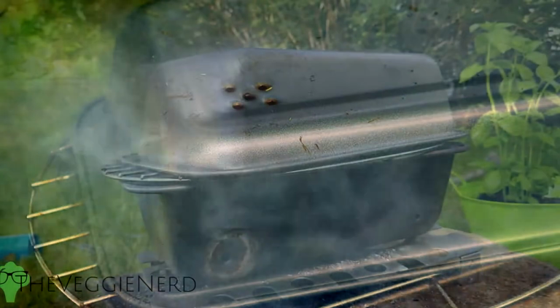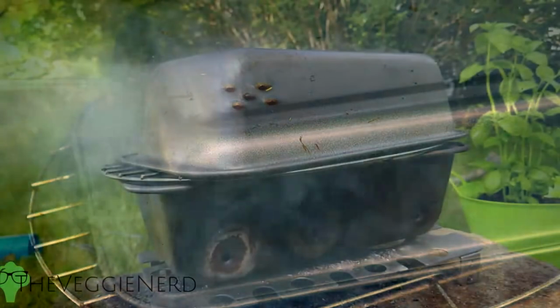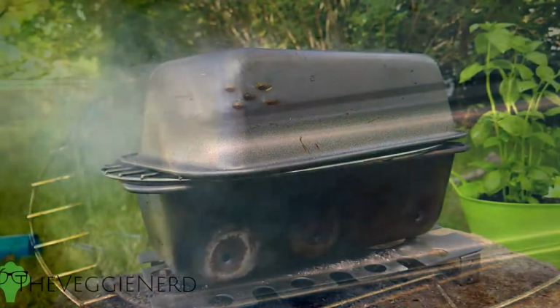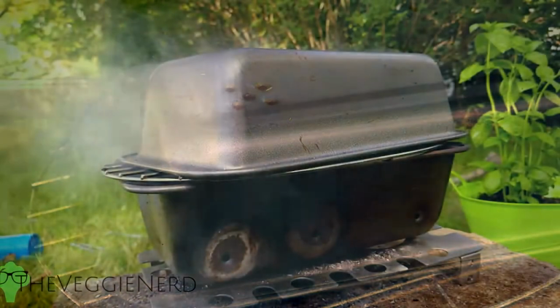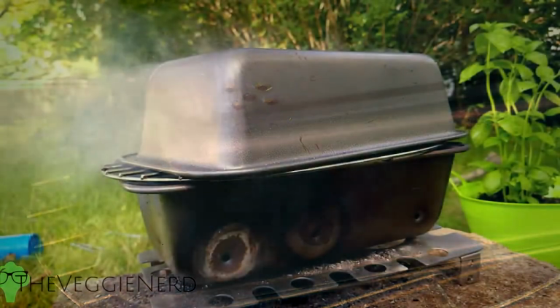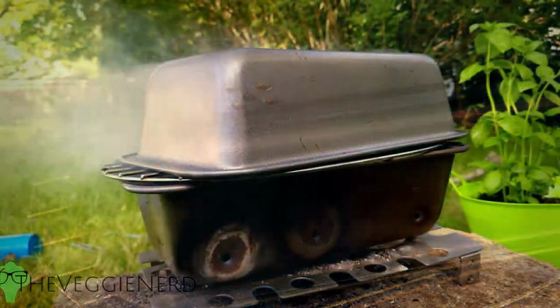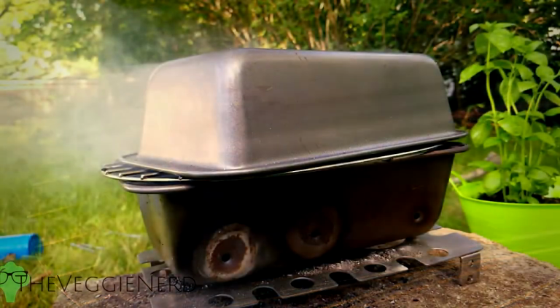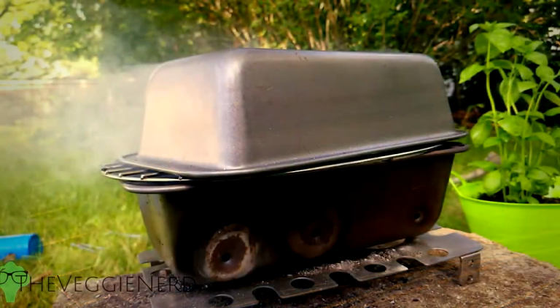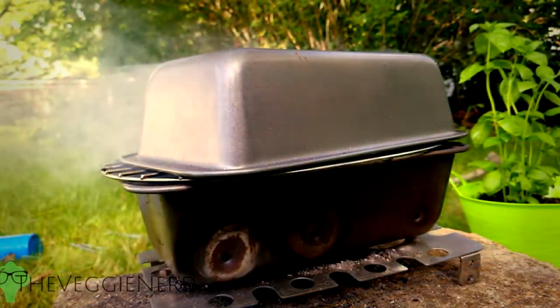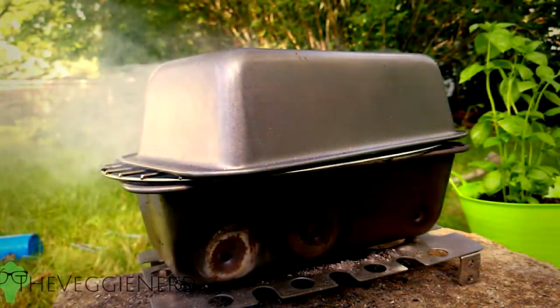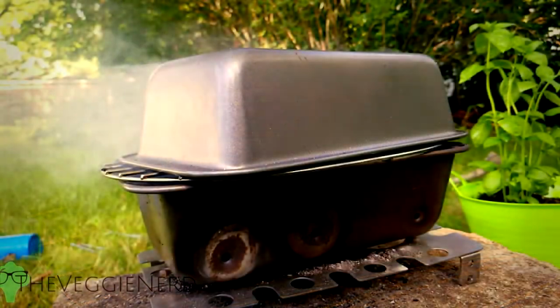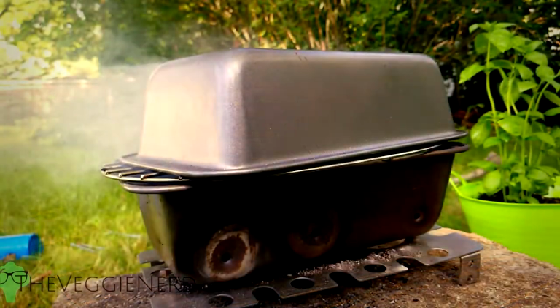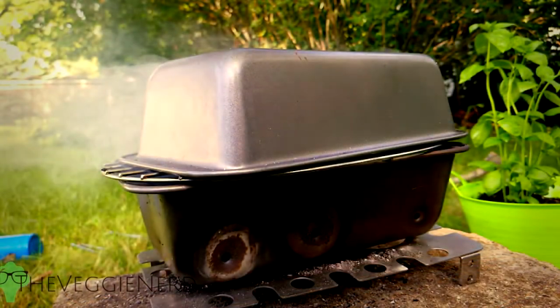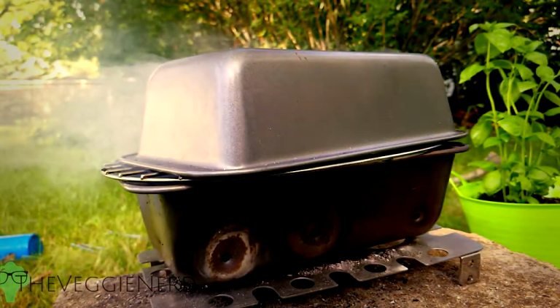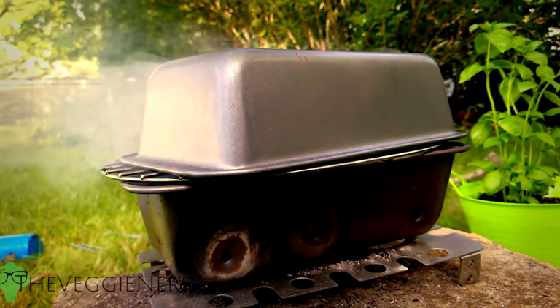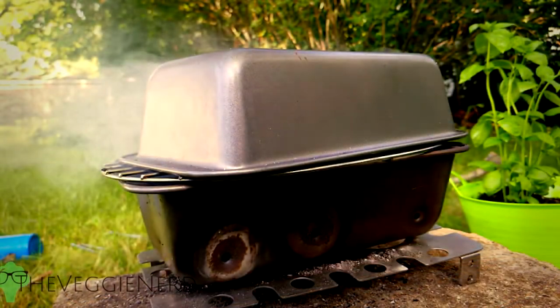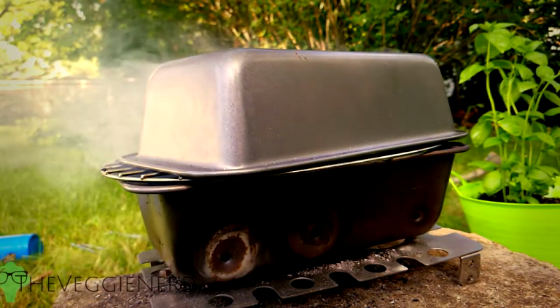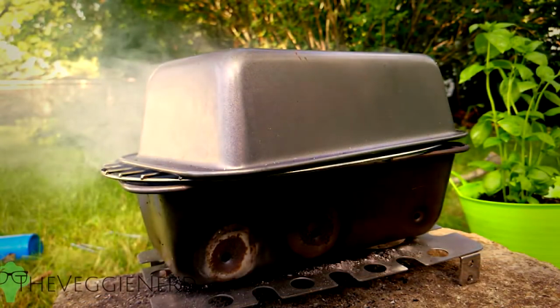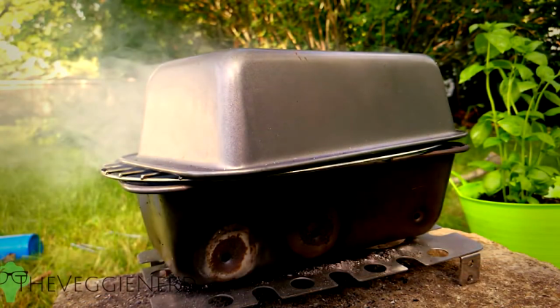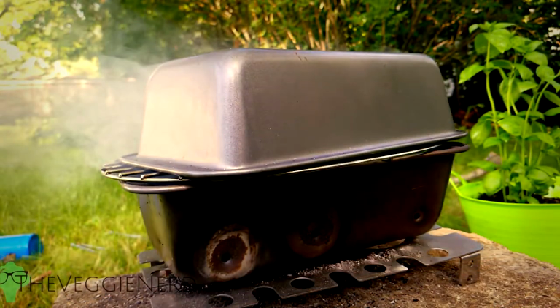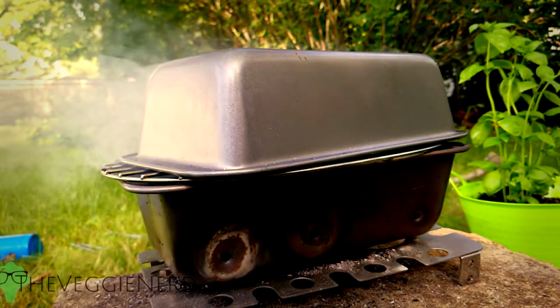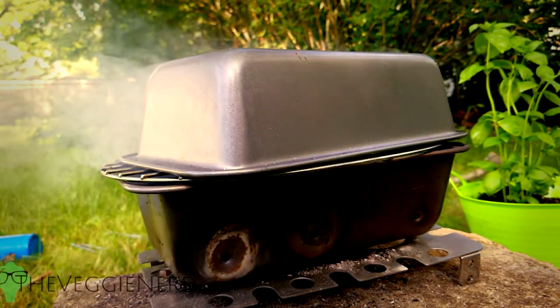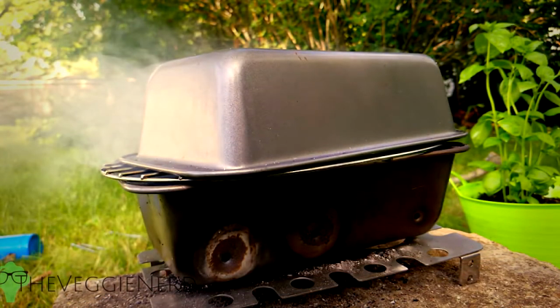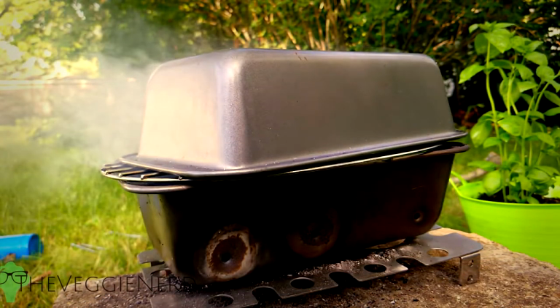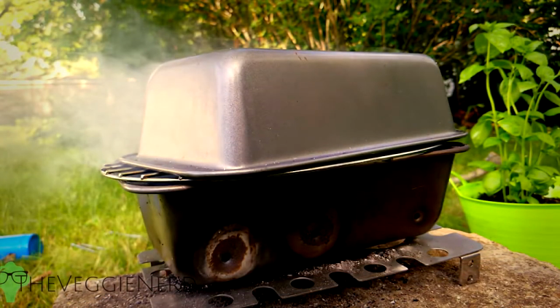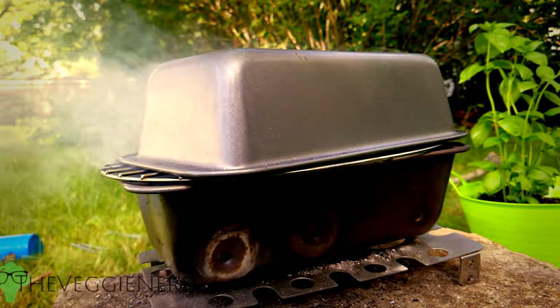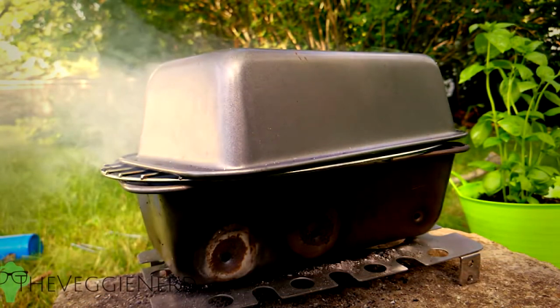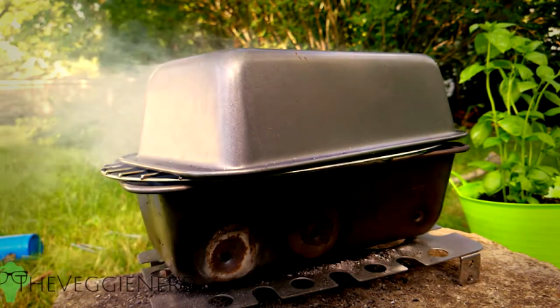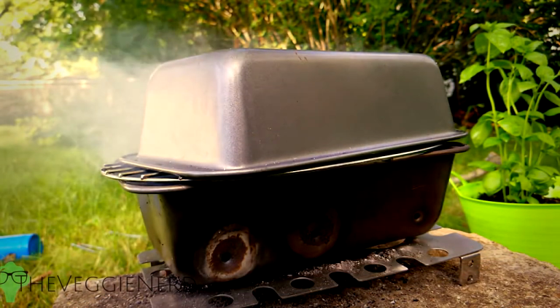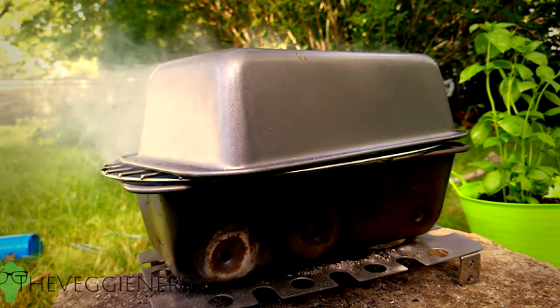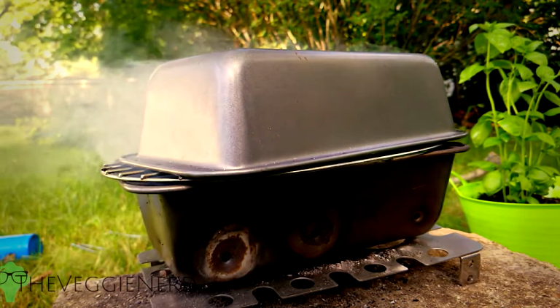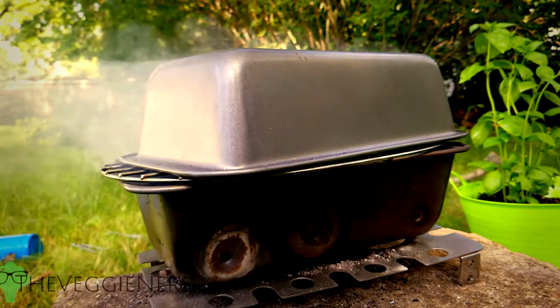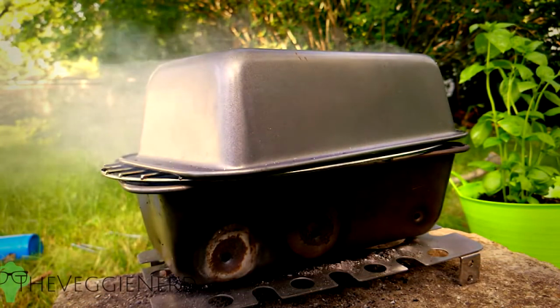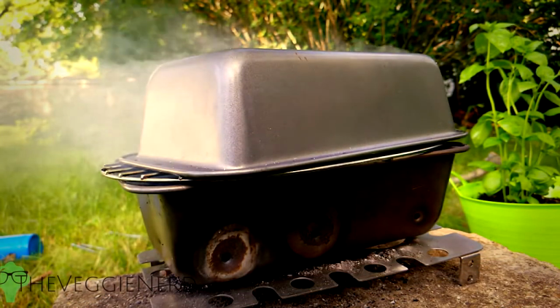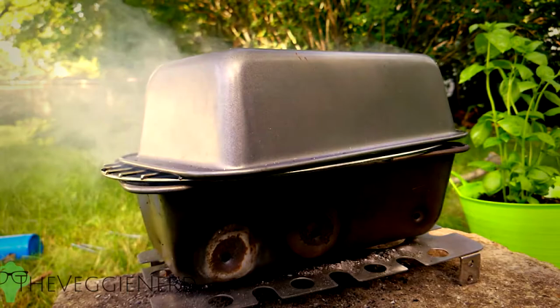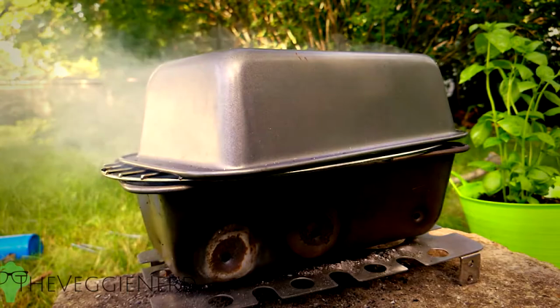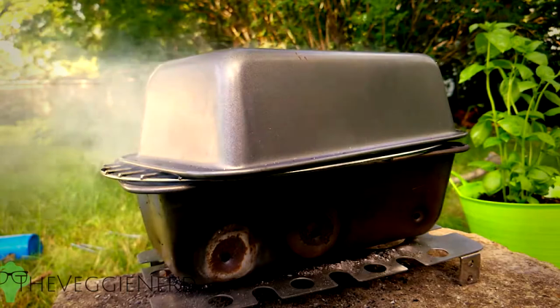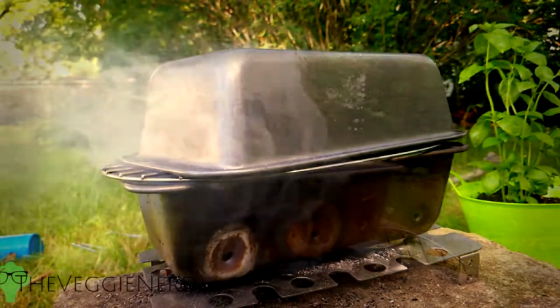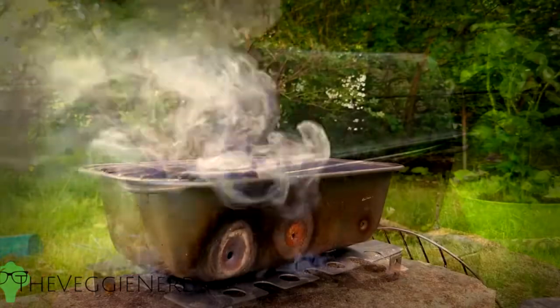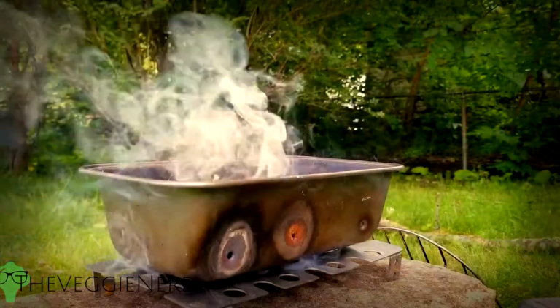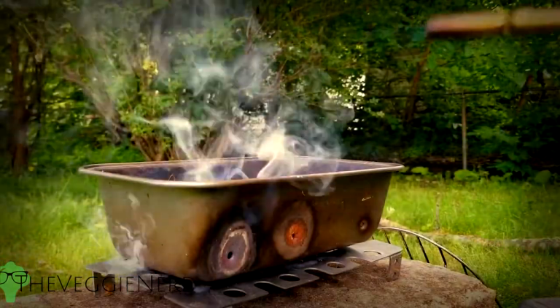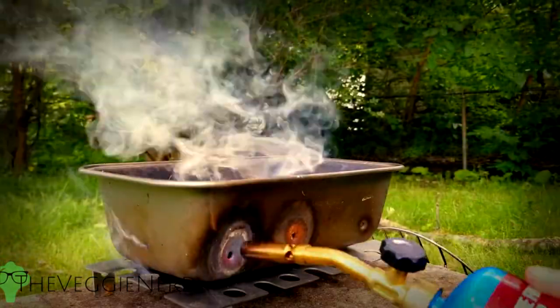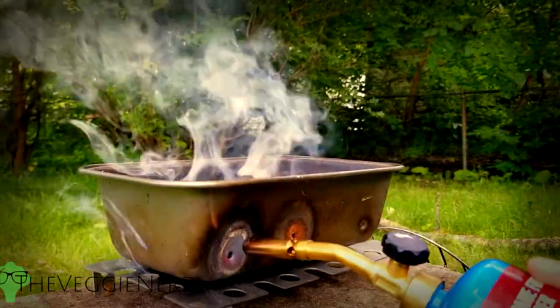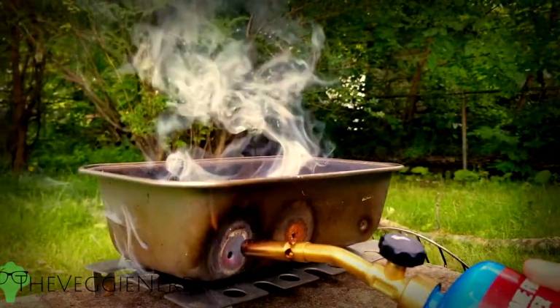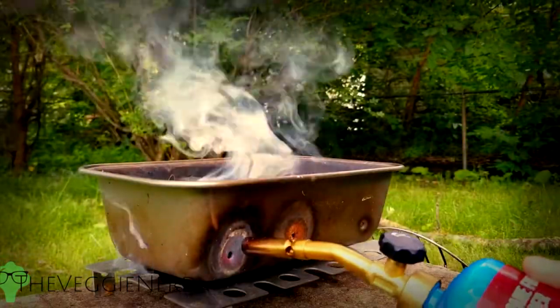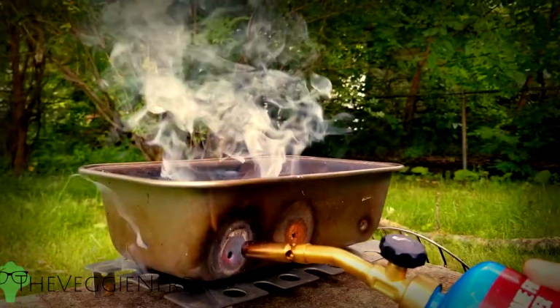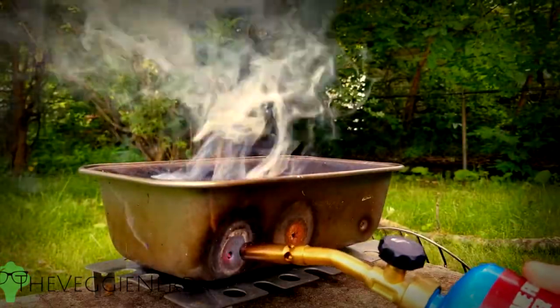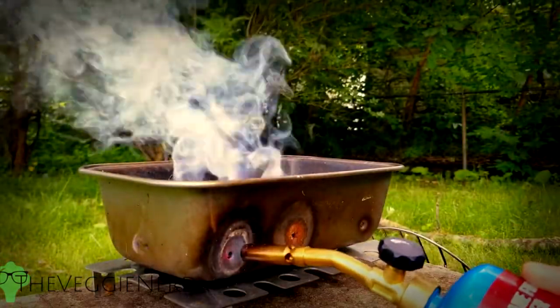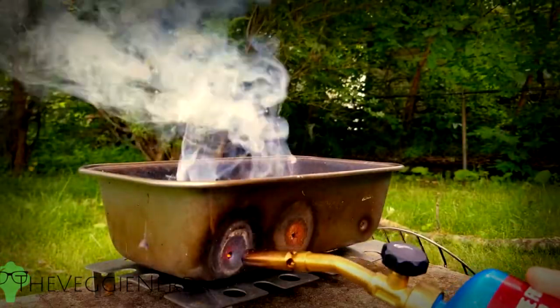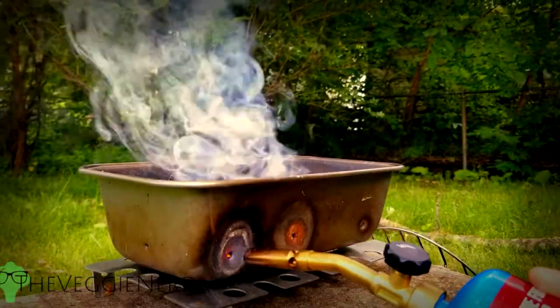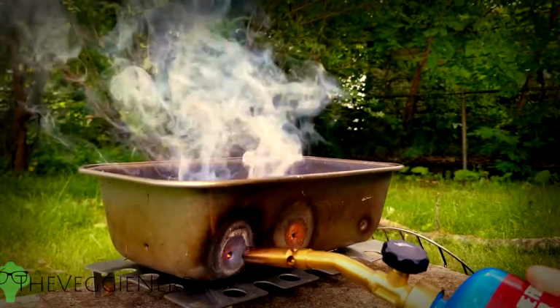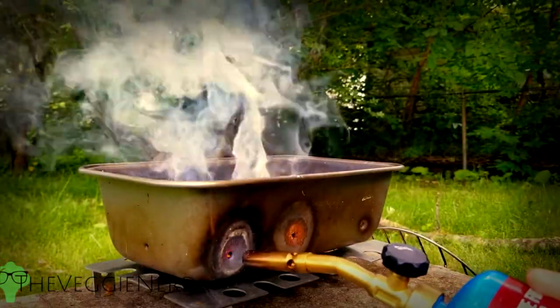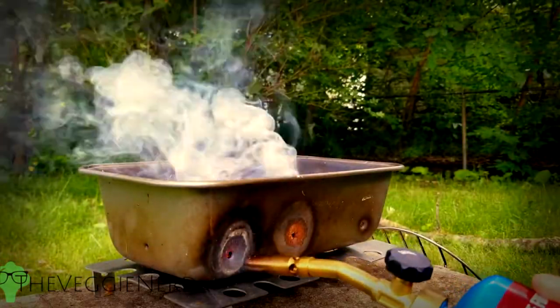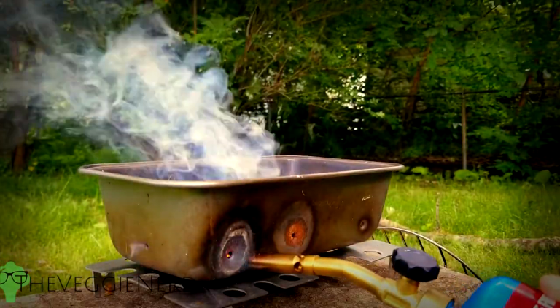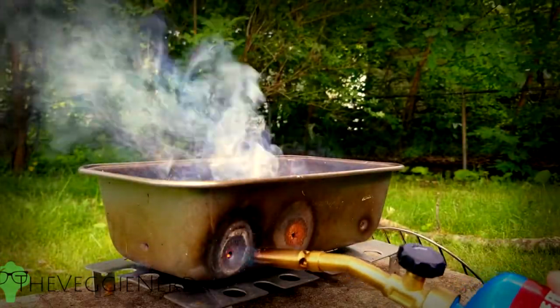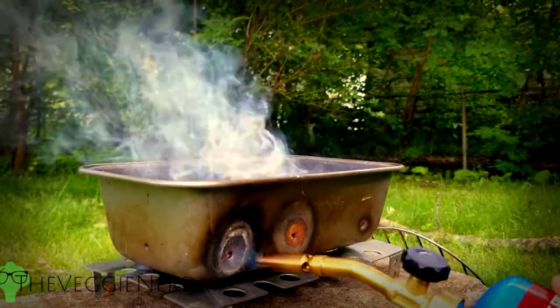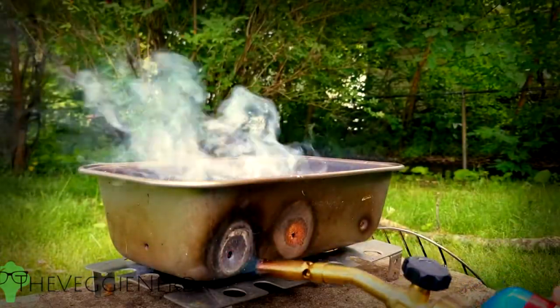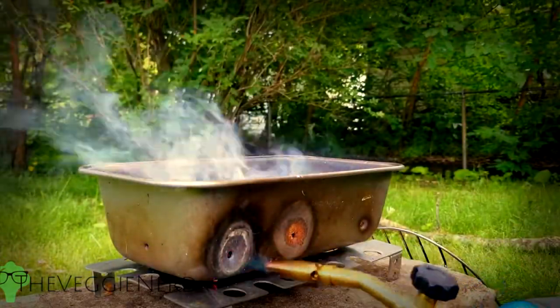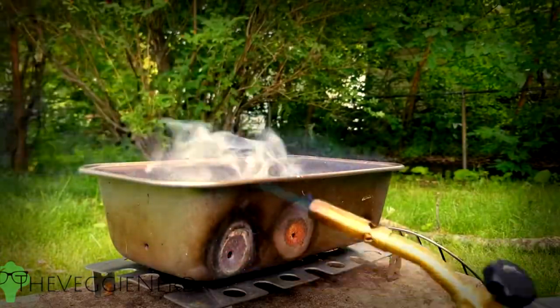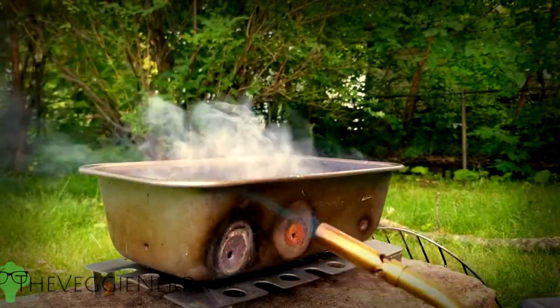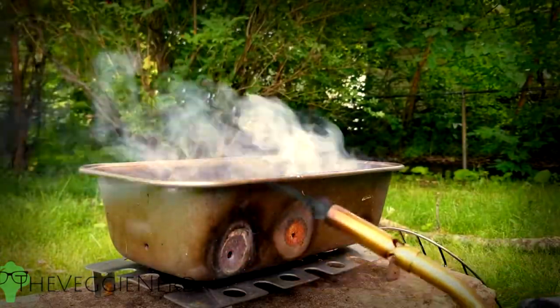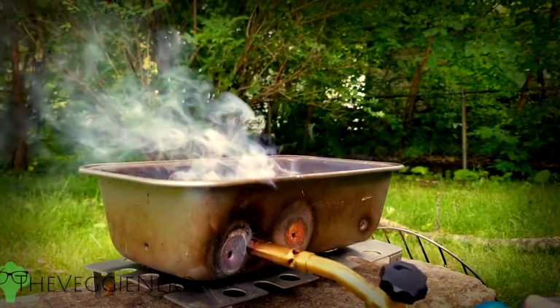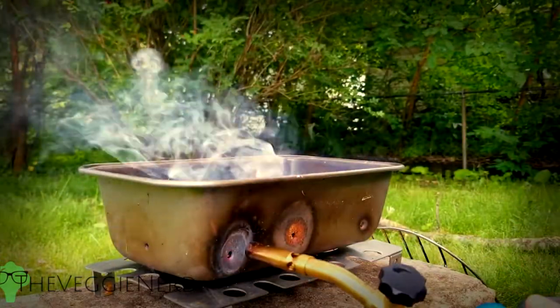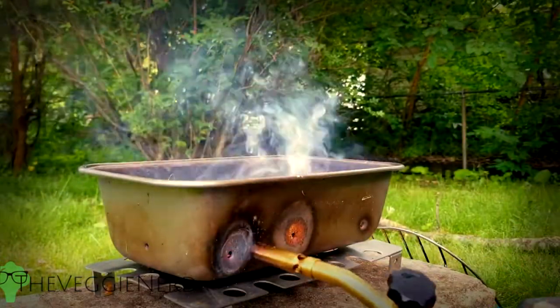If using liquid smoke, make sure to add only one drop at a time. Also, this is a great recipe without the smoke altogether.